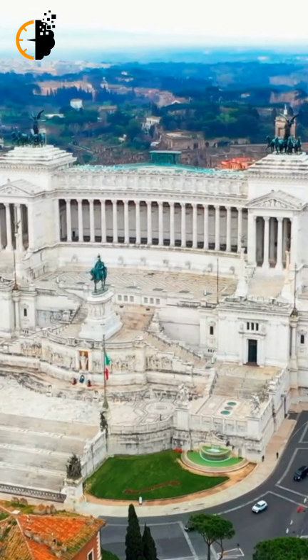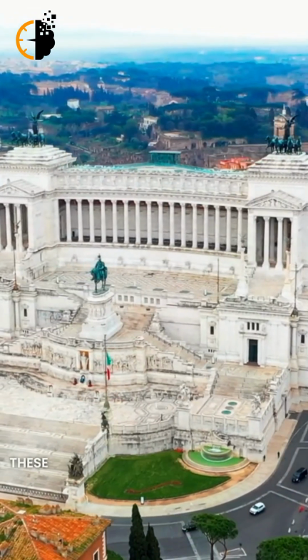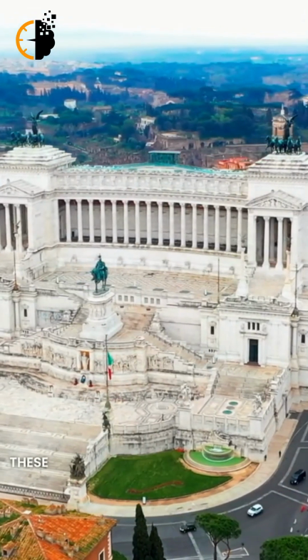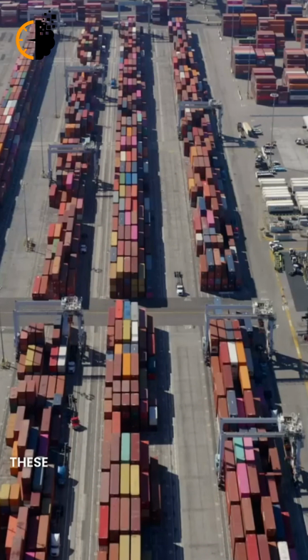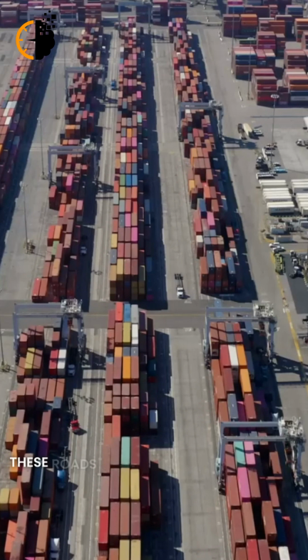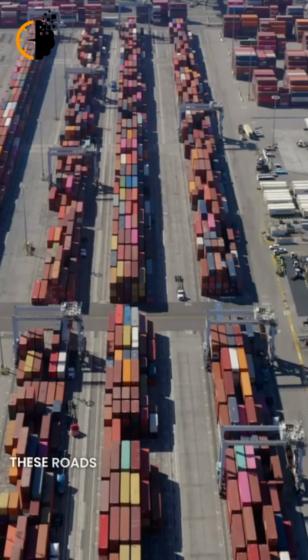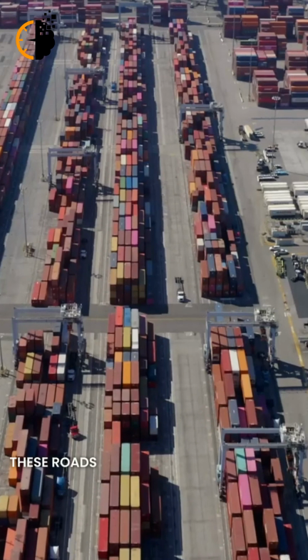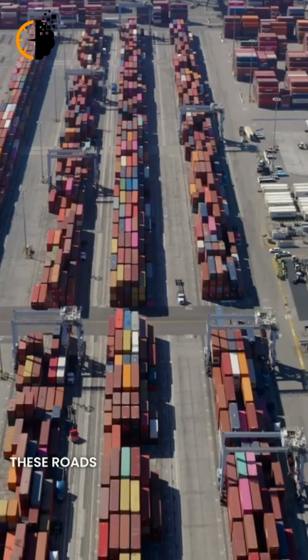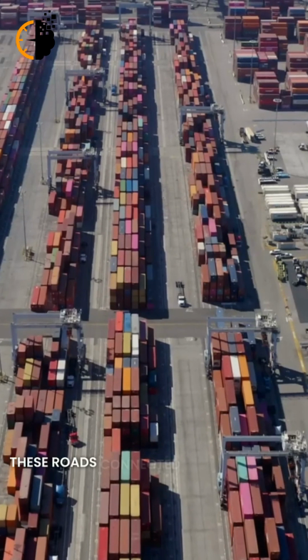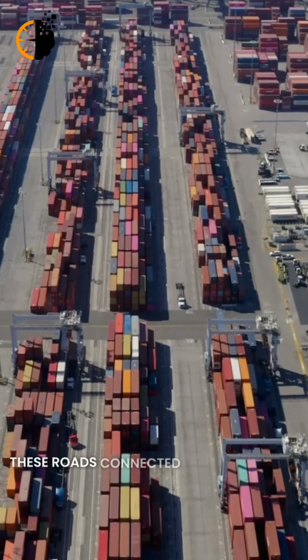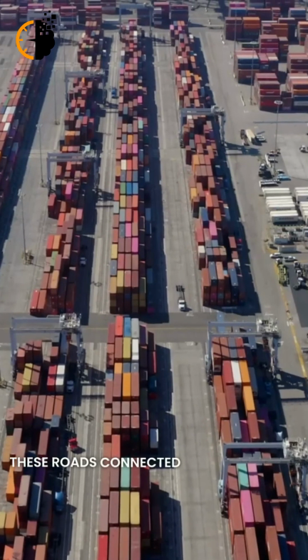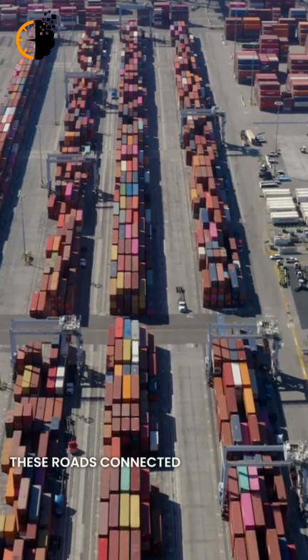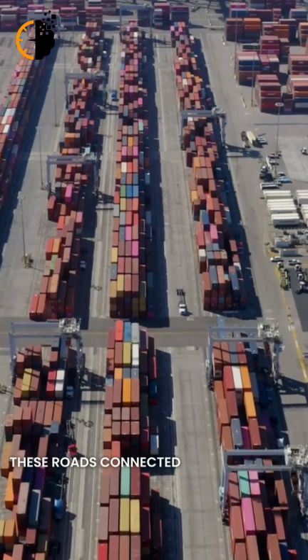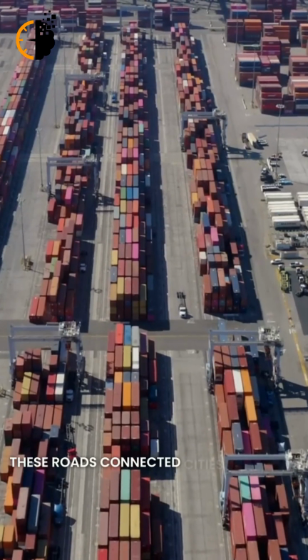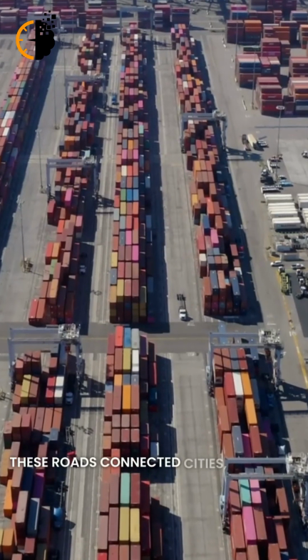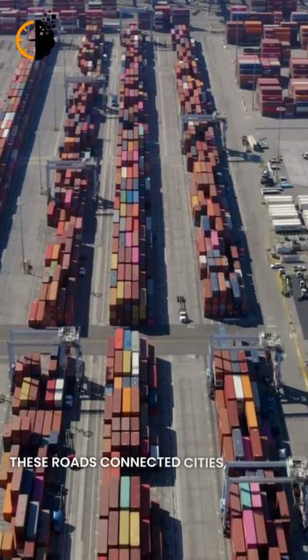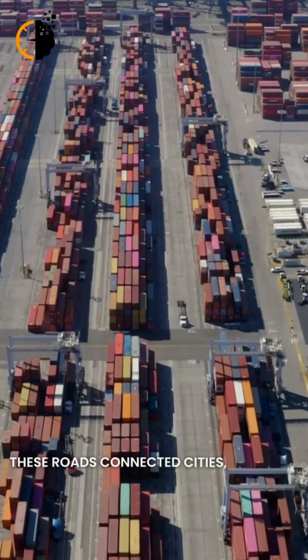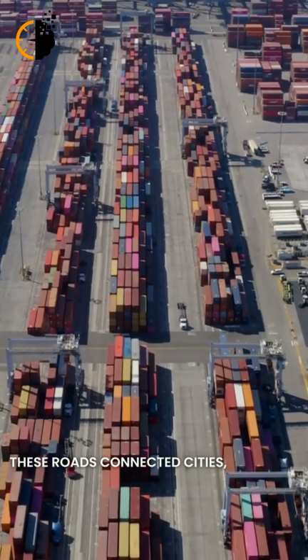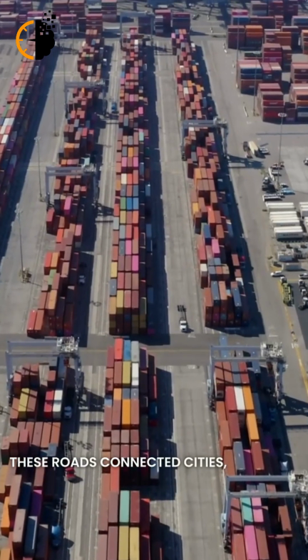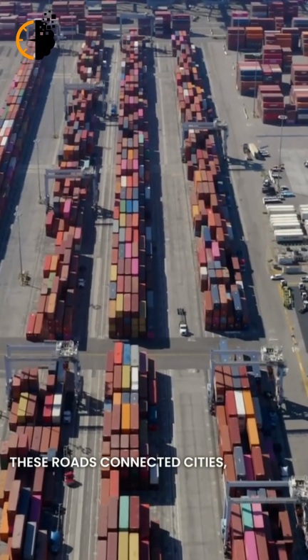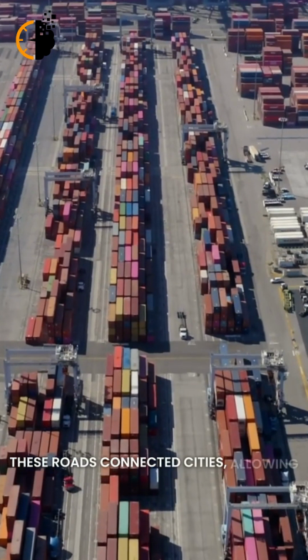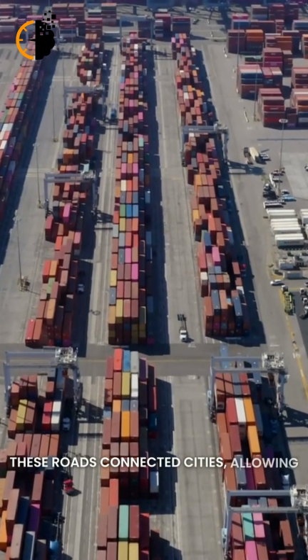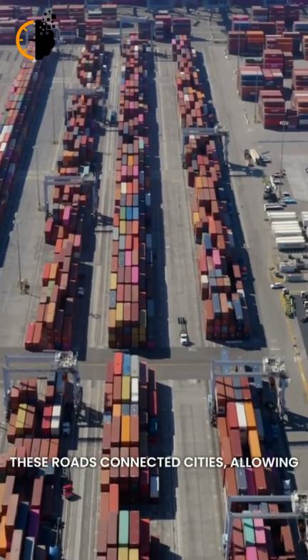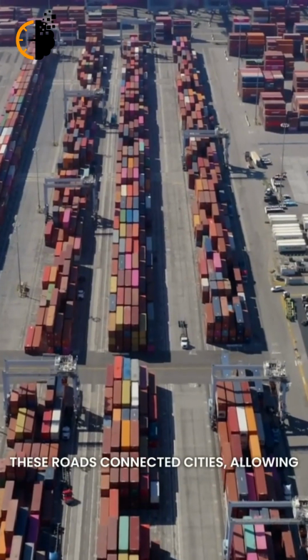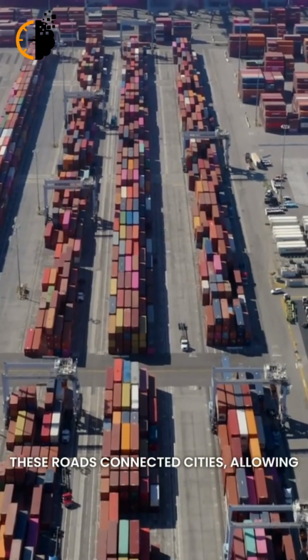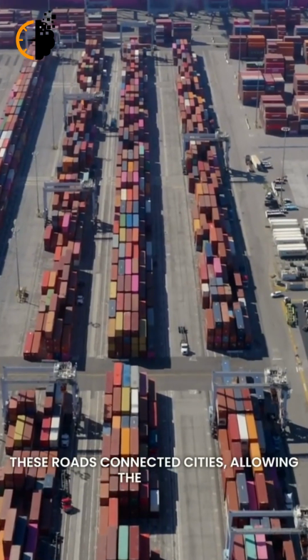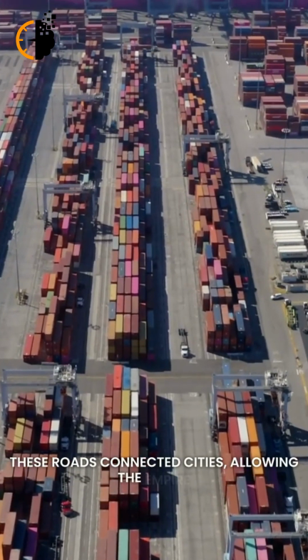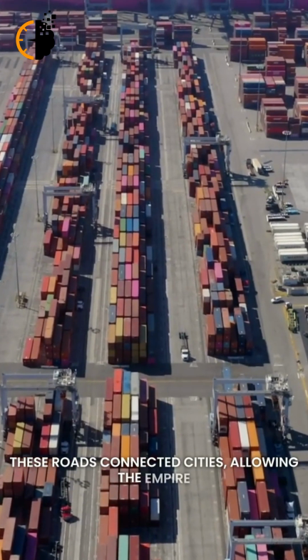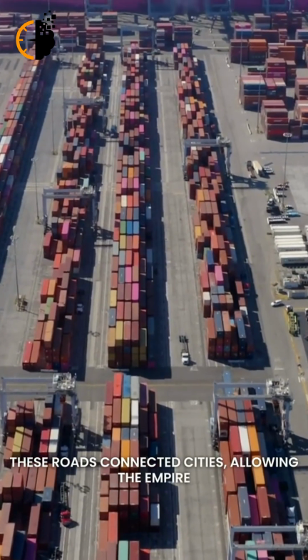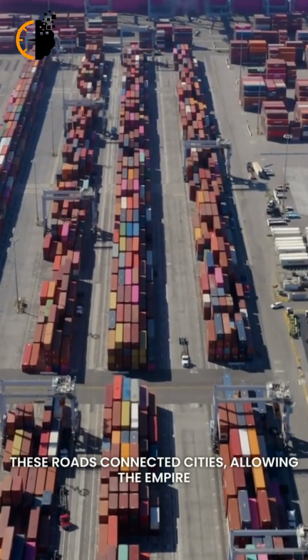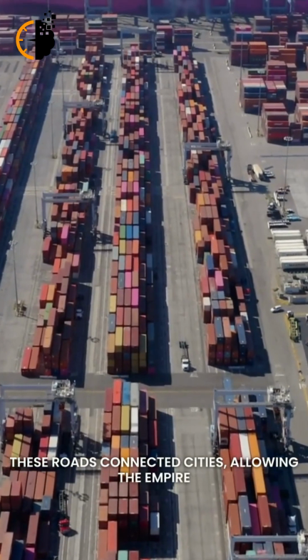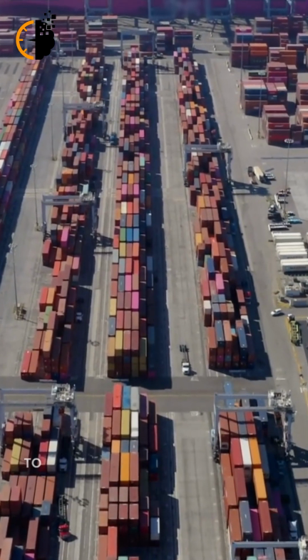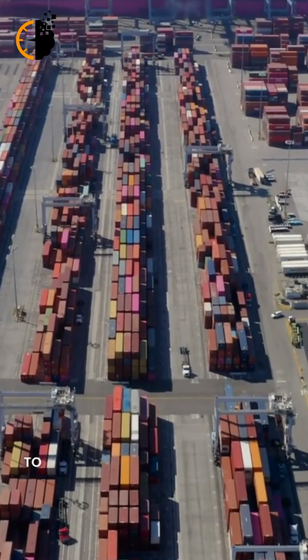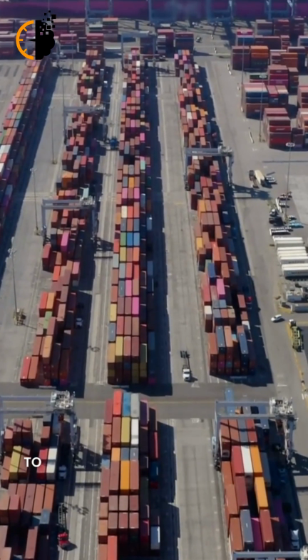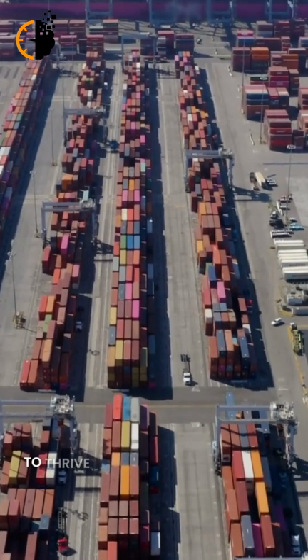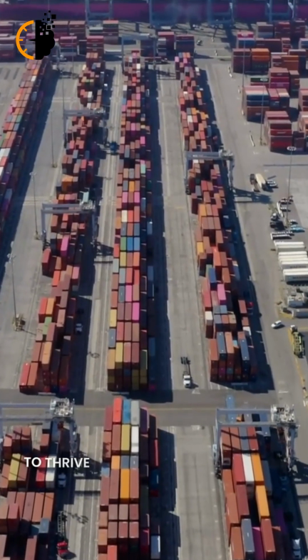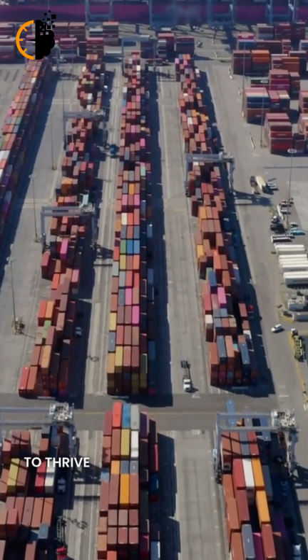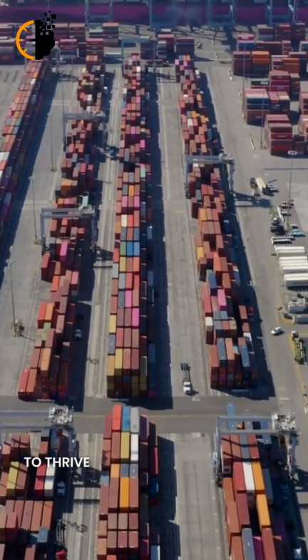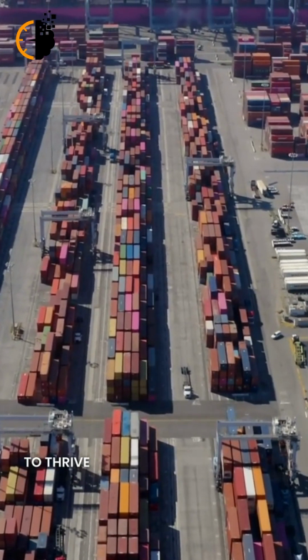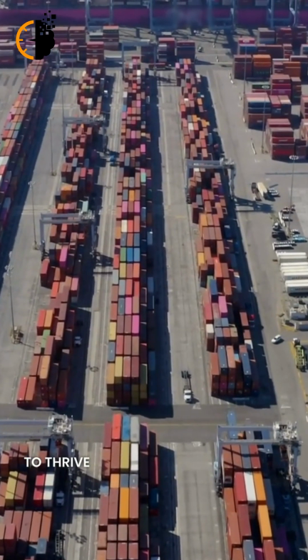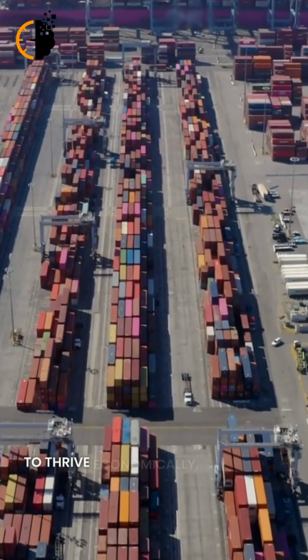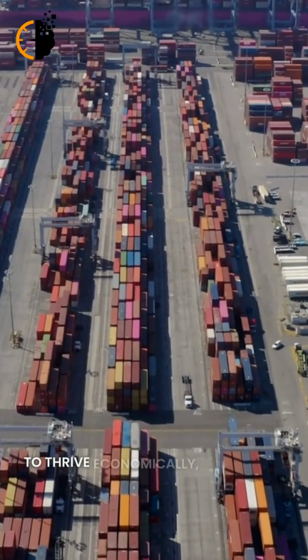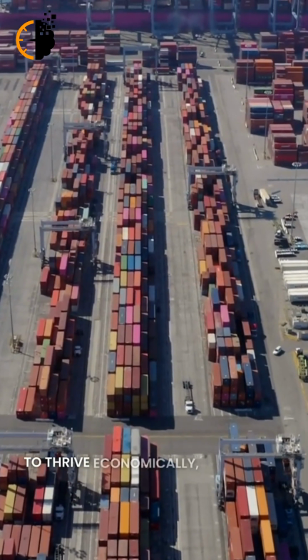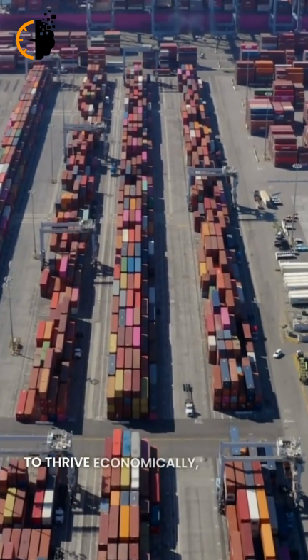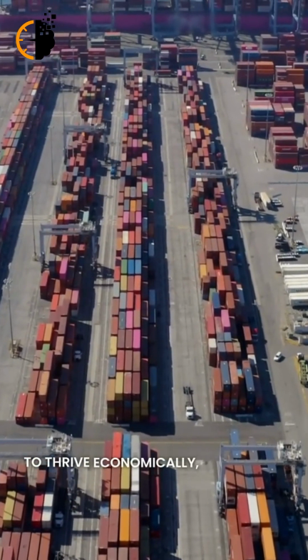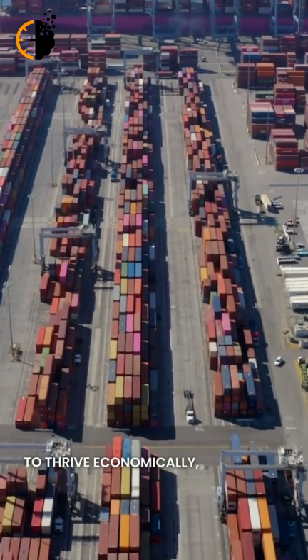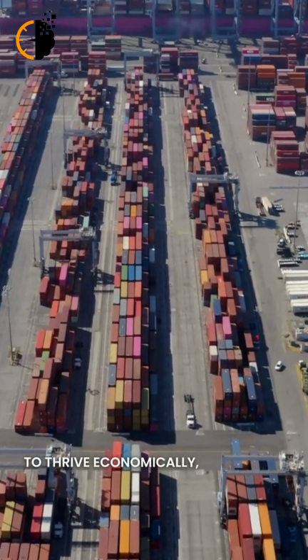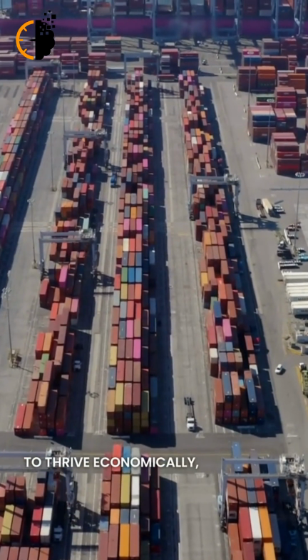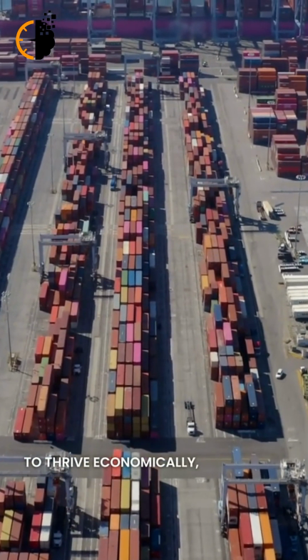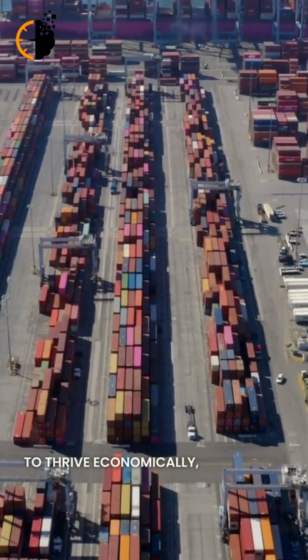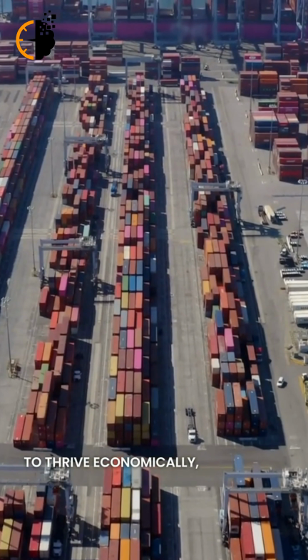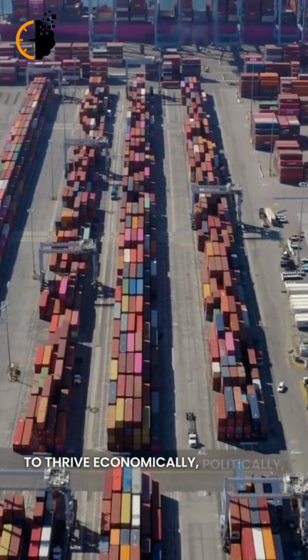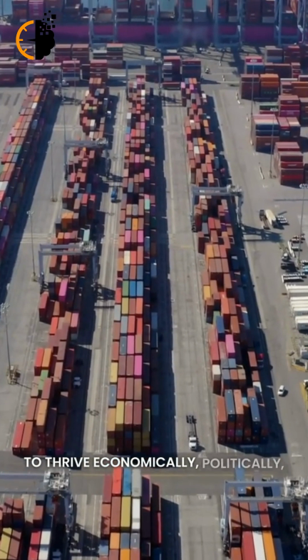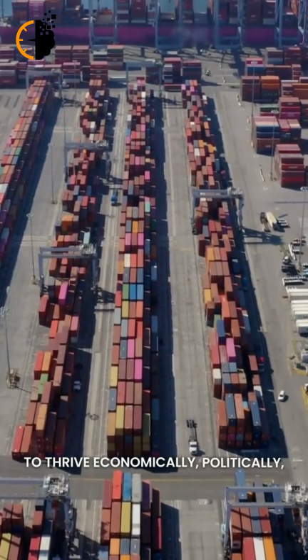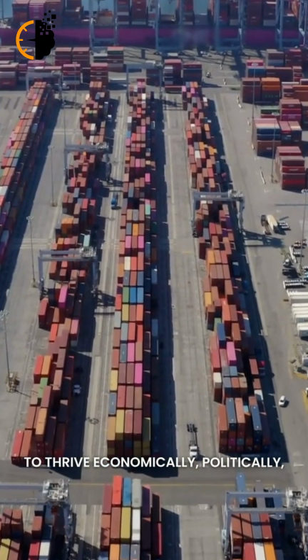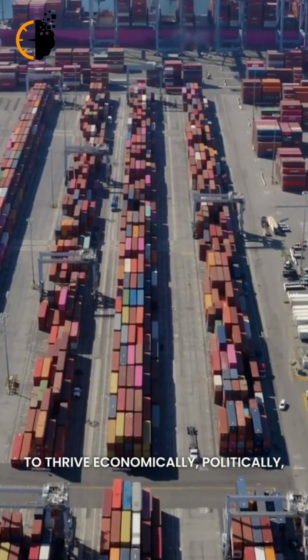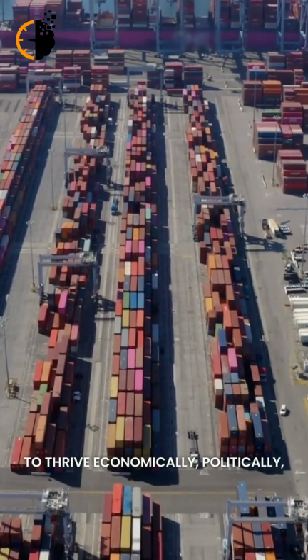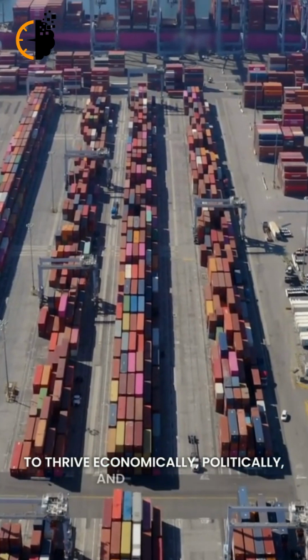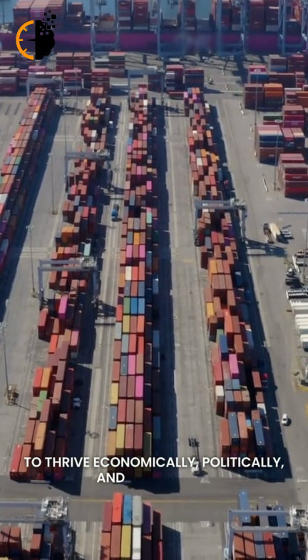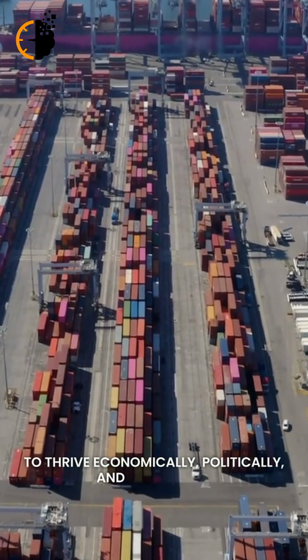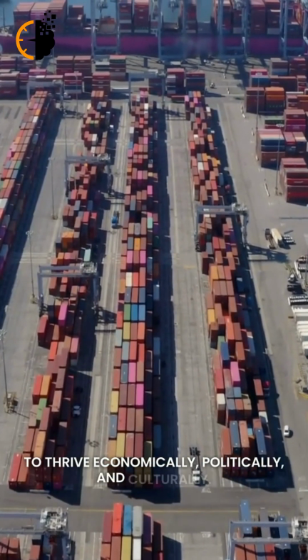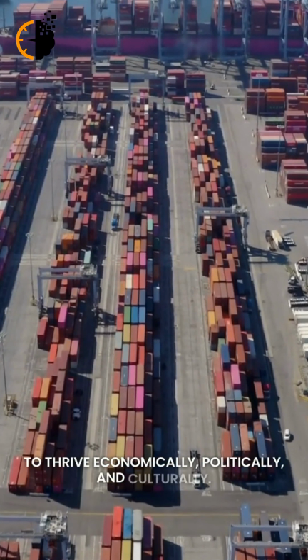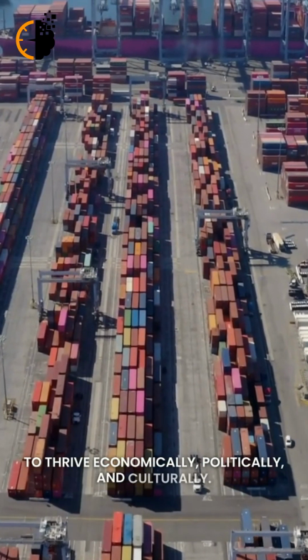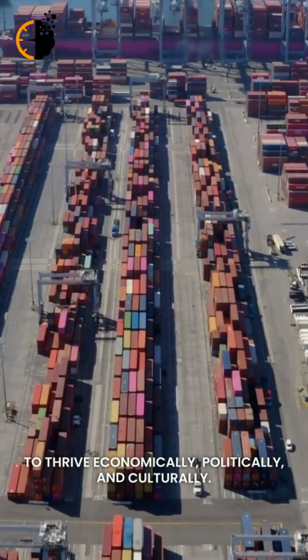These roads connected cities, allowing the empire to thrive economically, politically, and culturally.